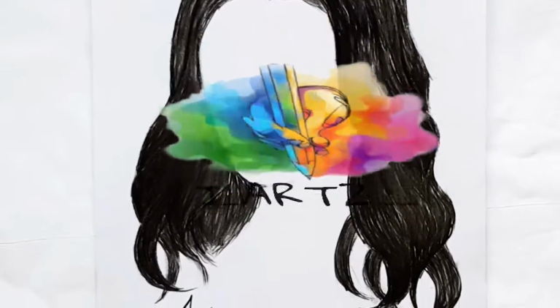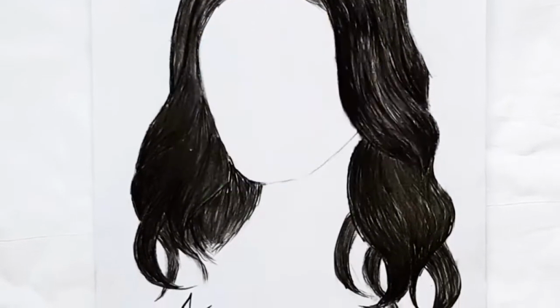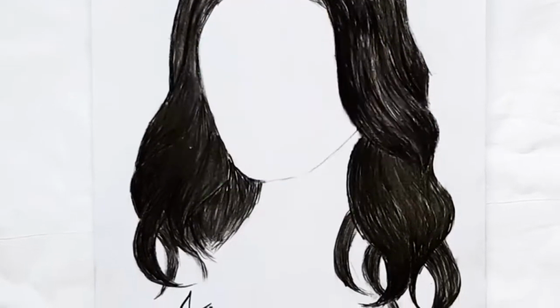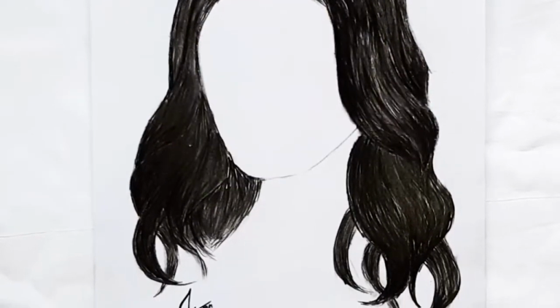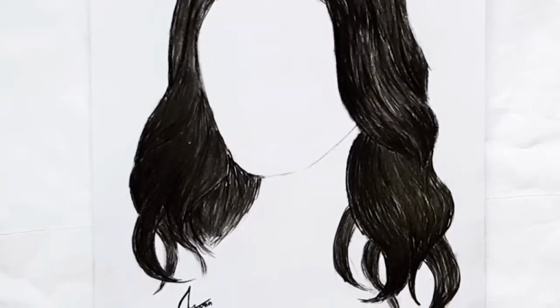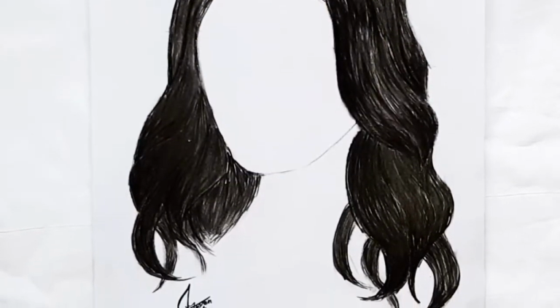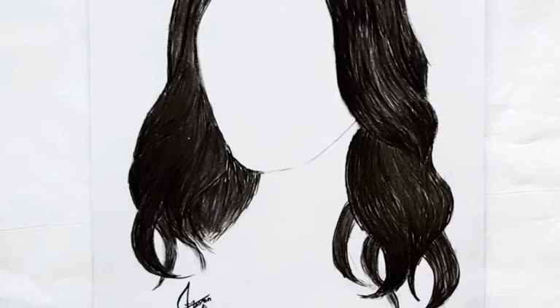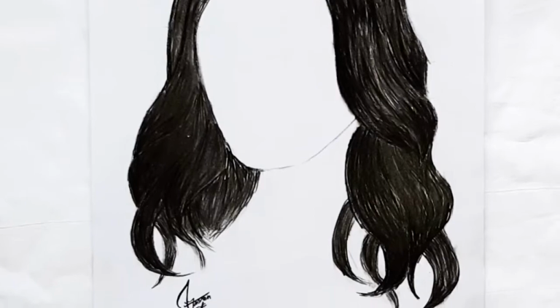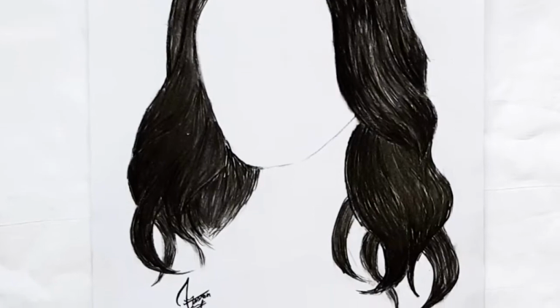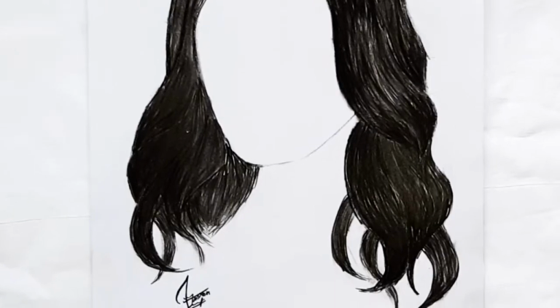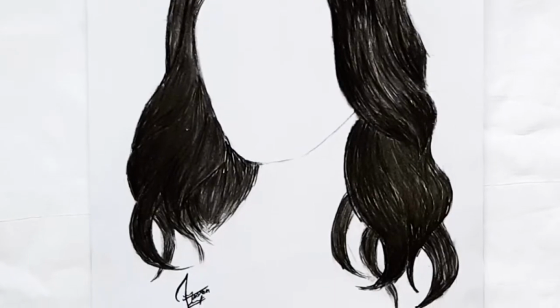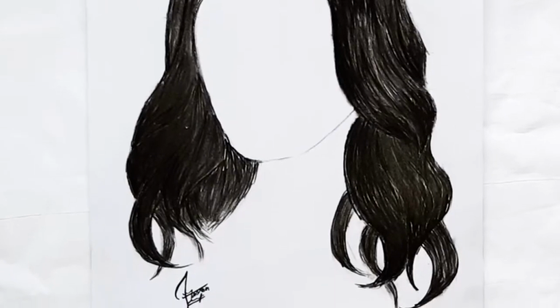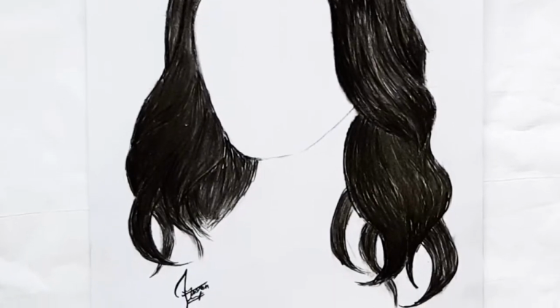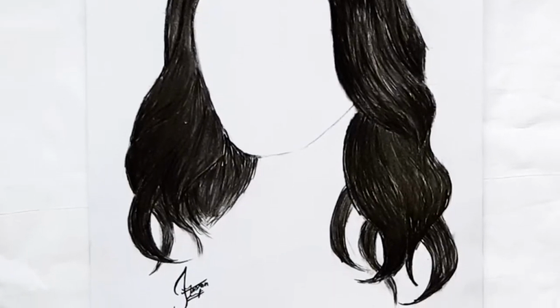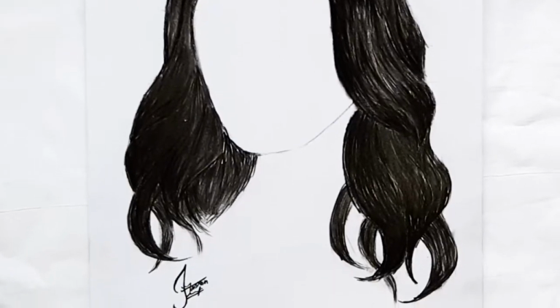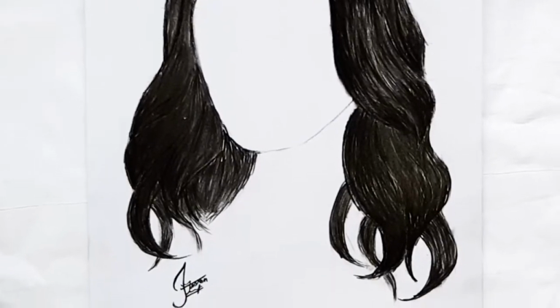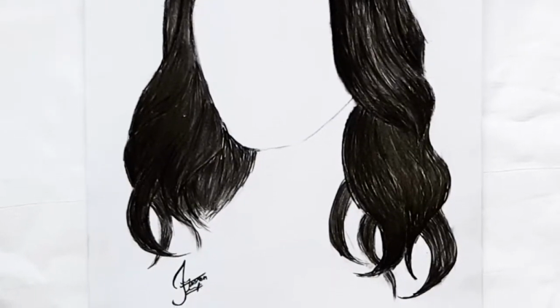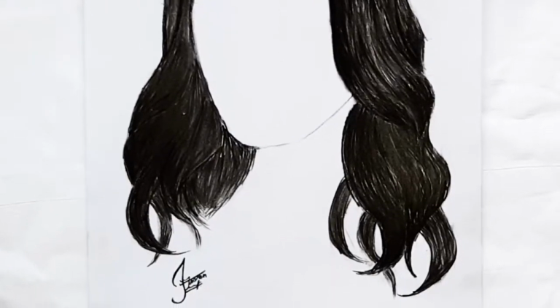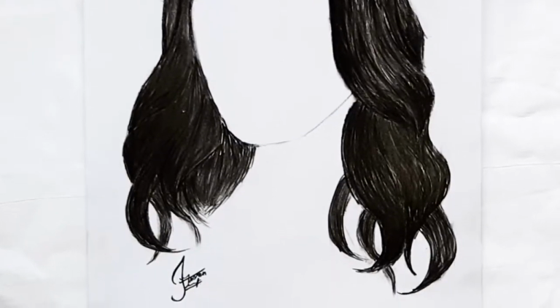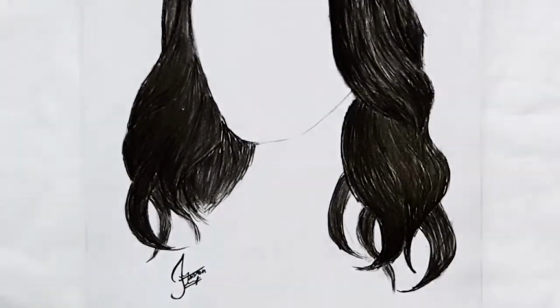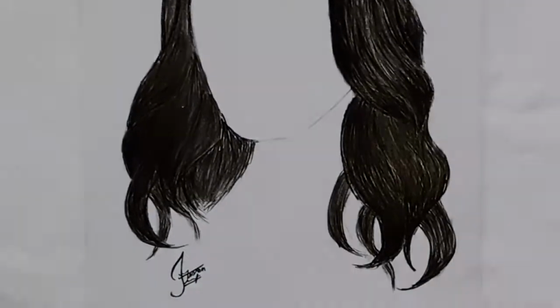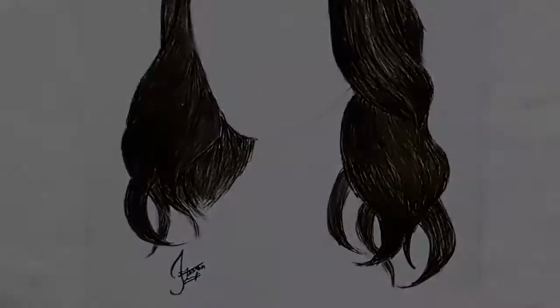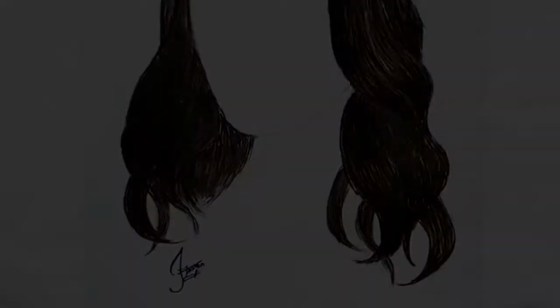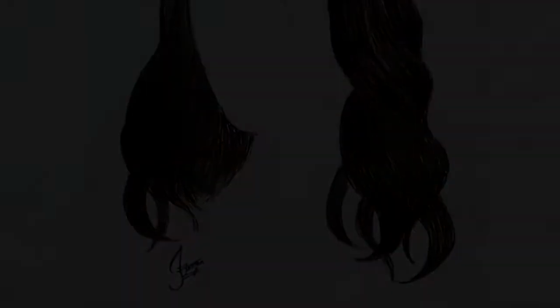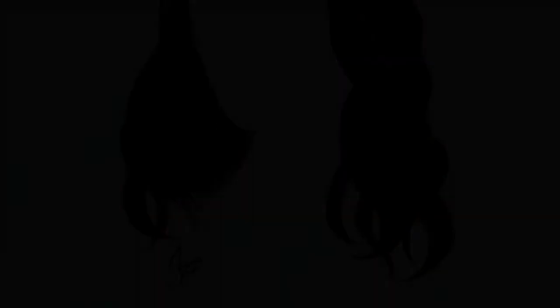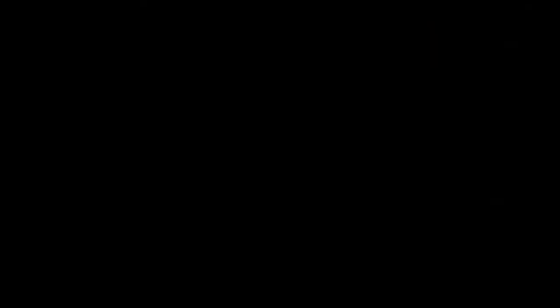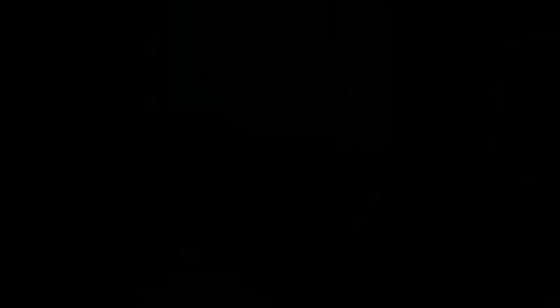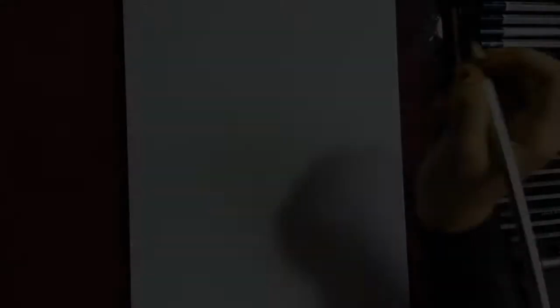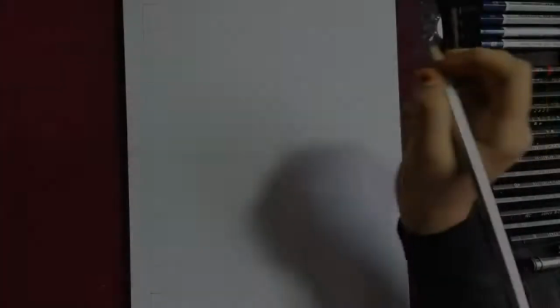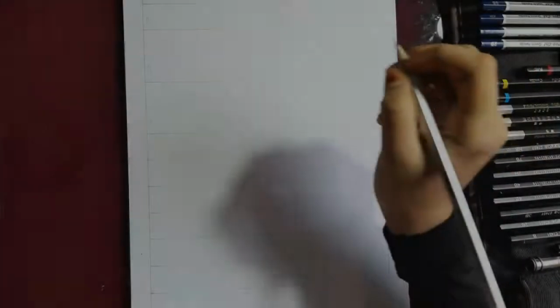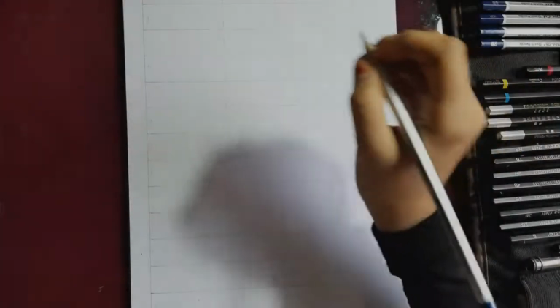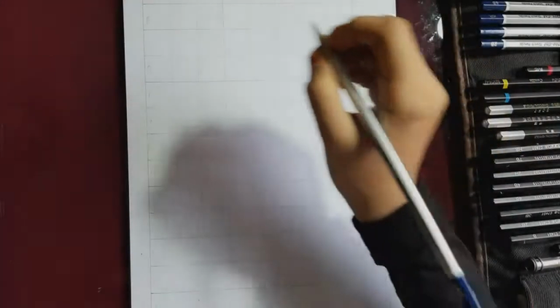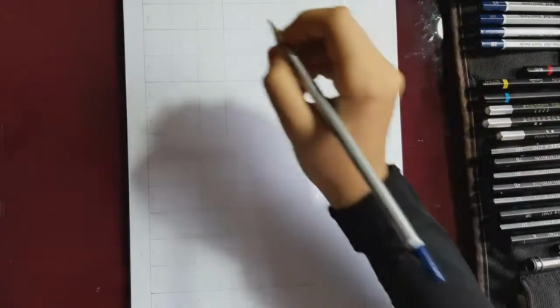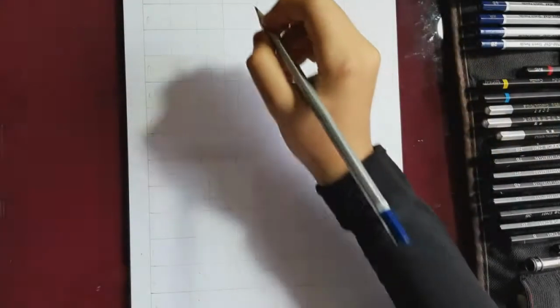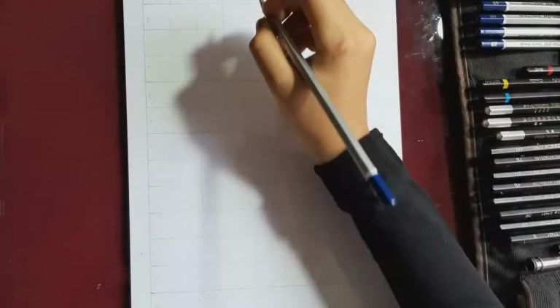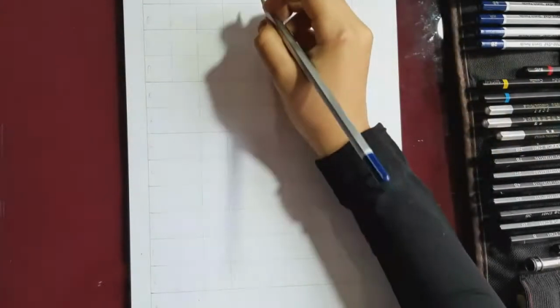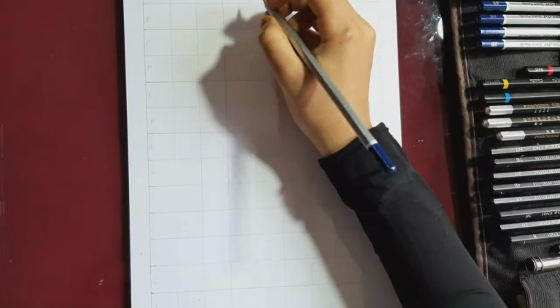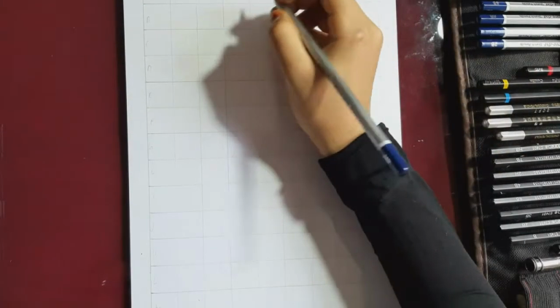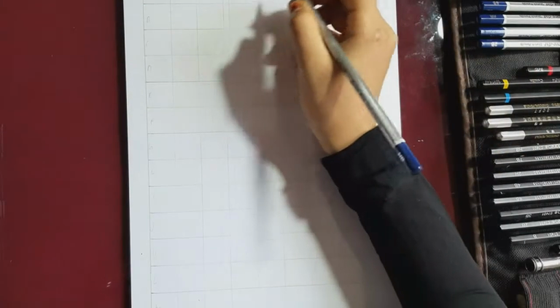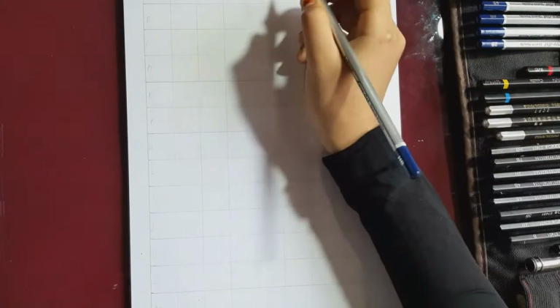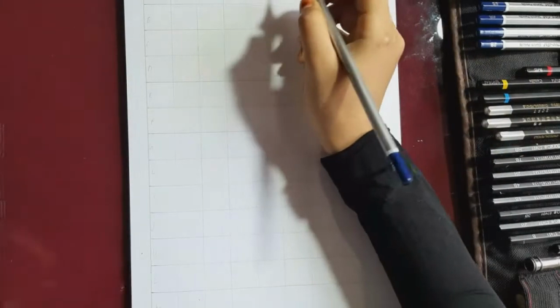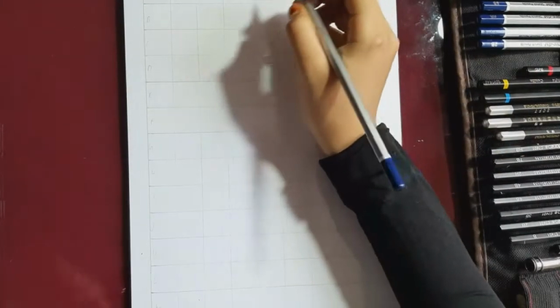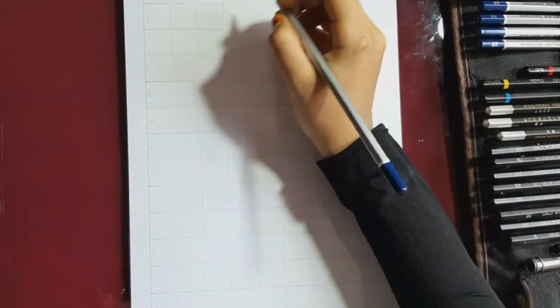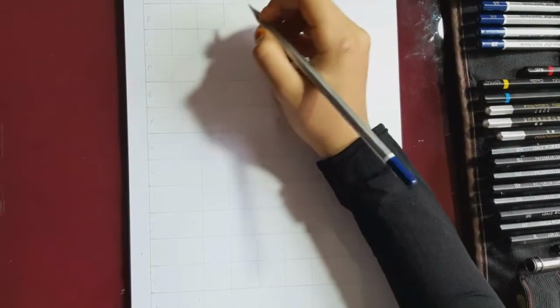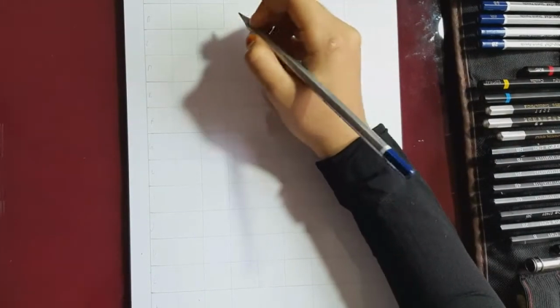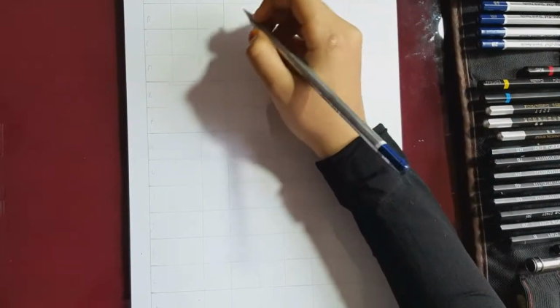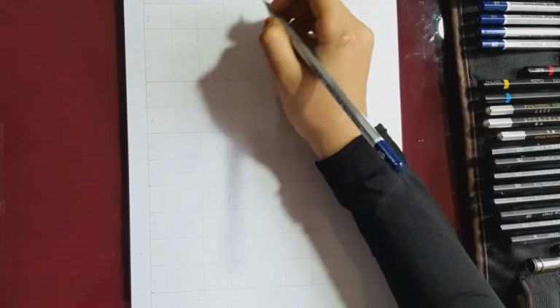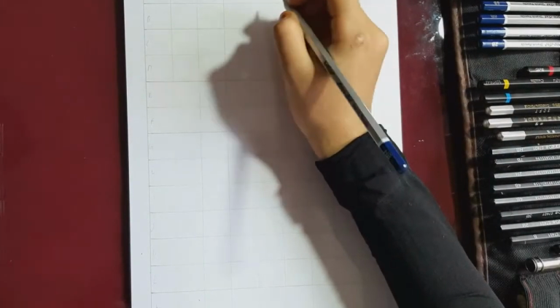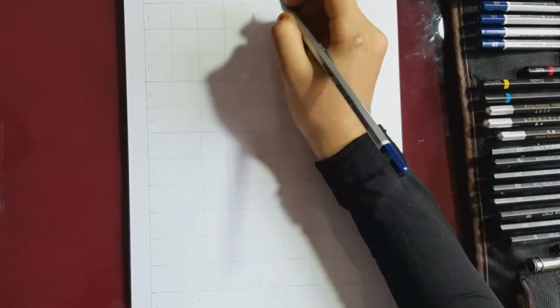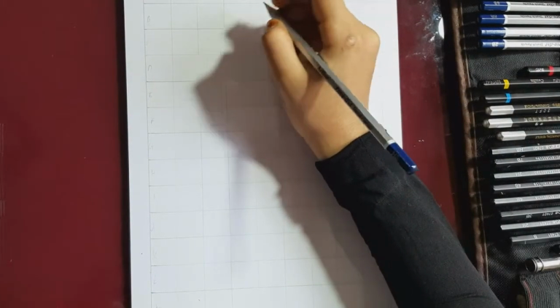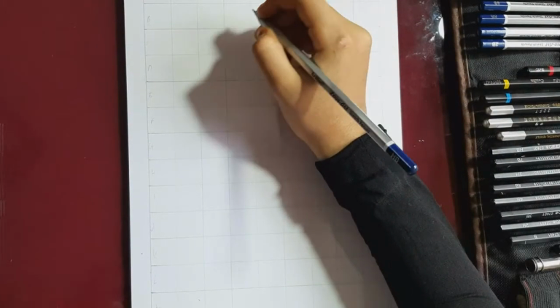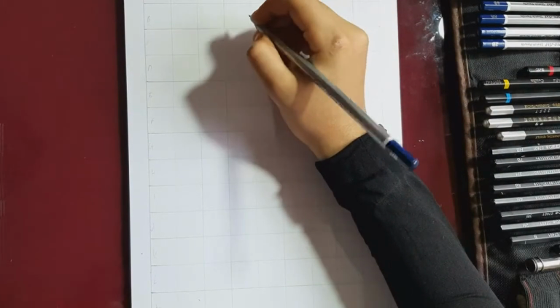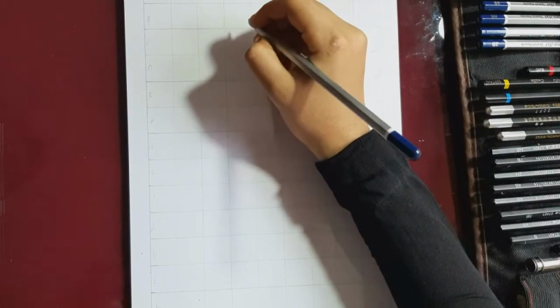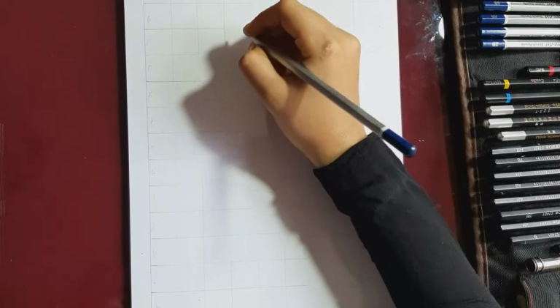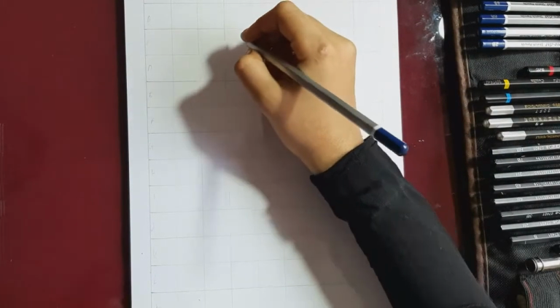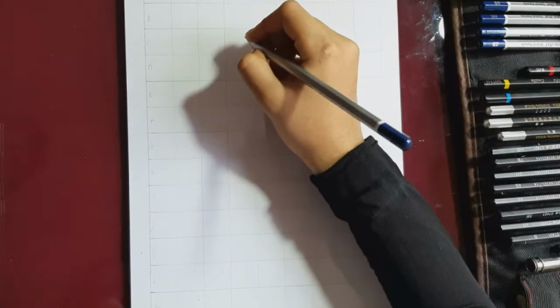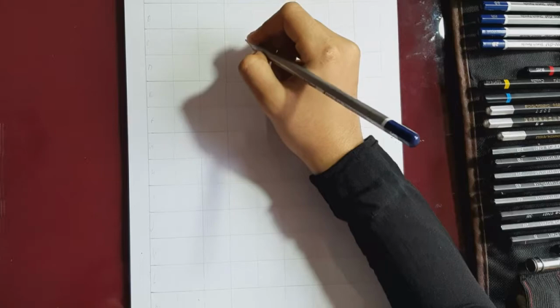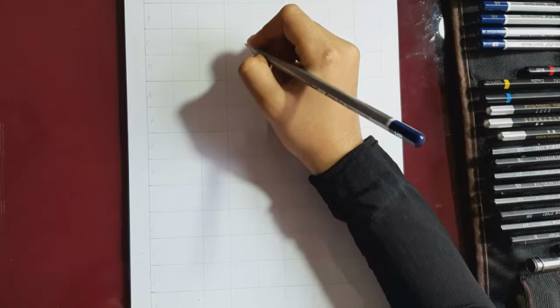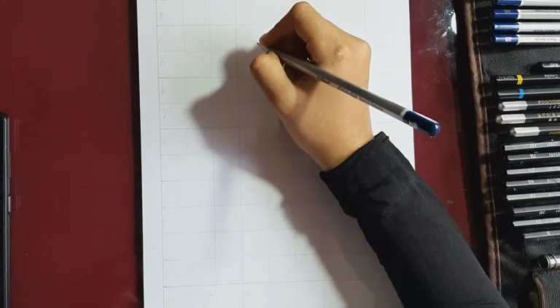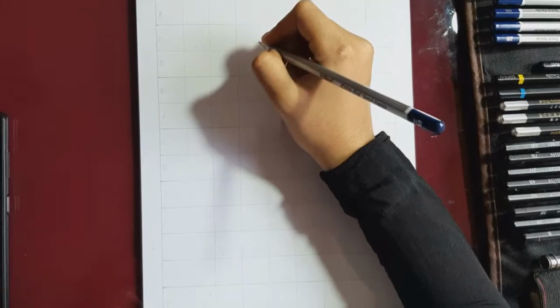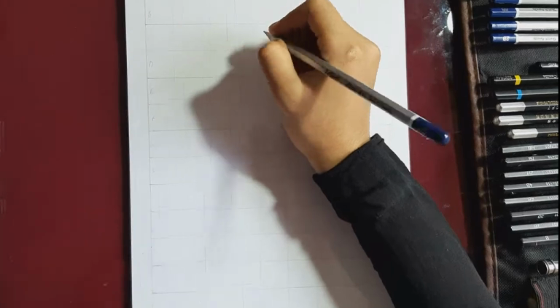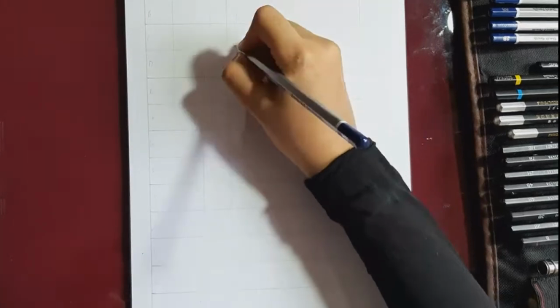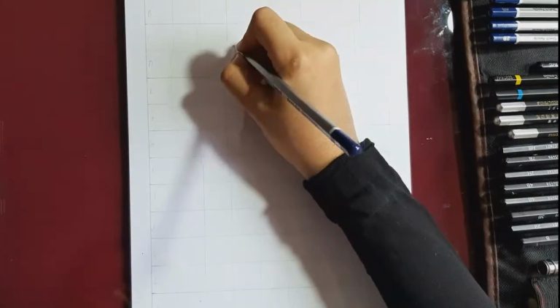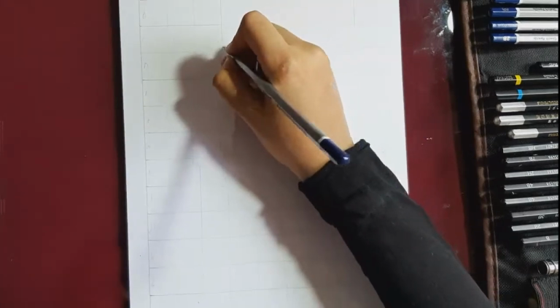Hi, it's me, Jessreen from Jarts. This is a girl hair drawing tutorial.